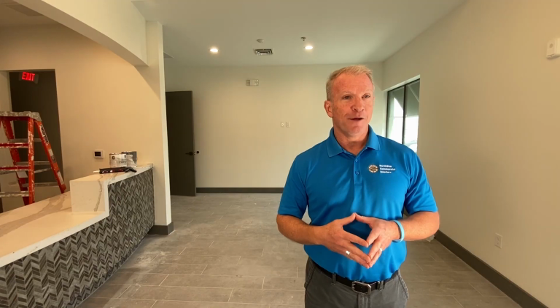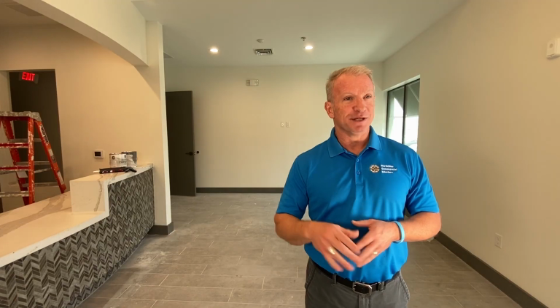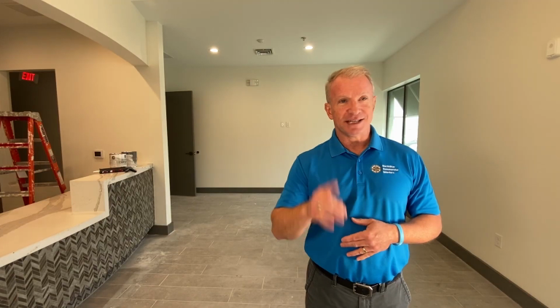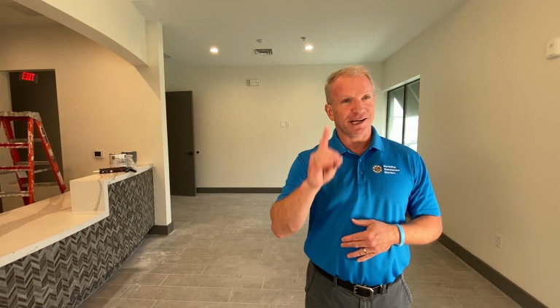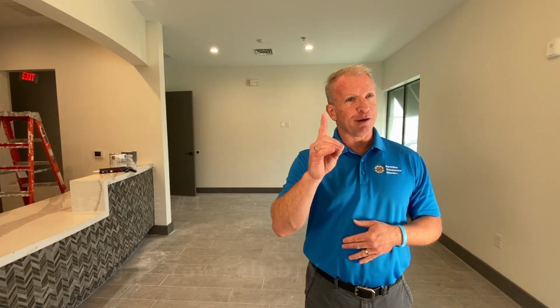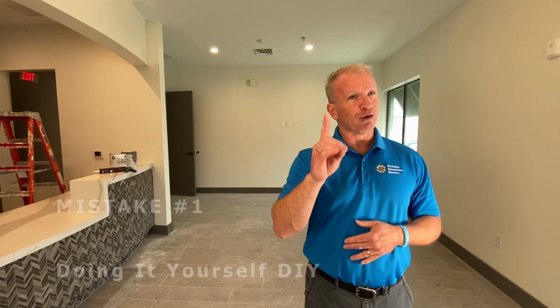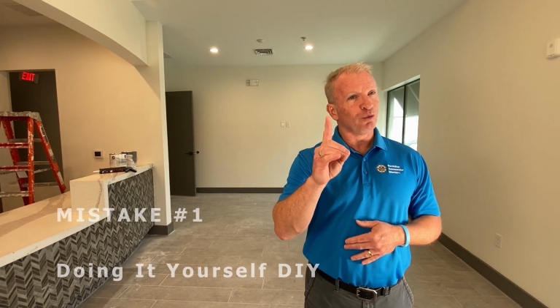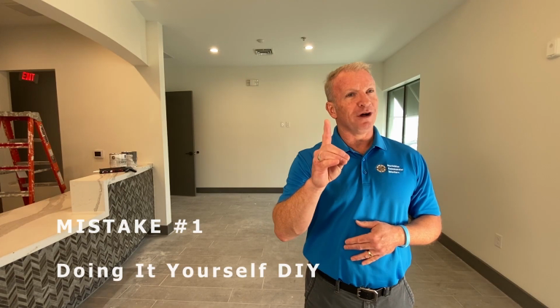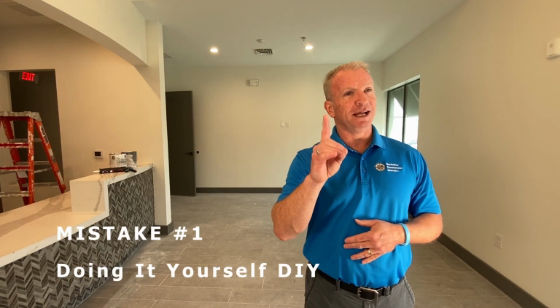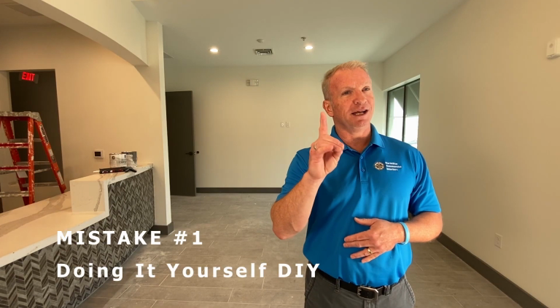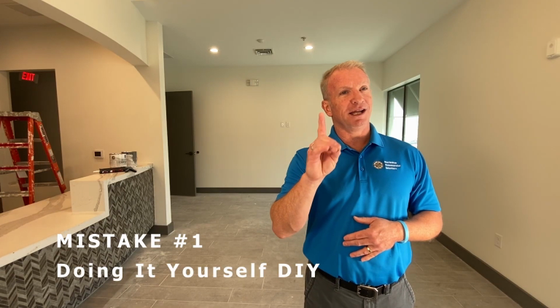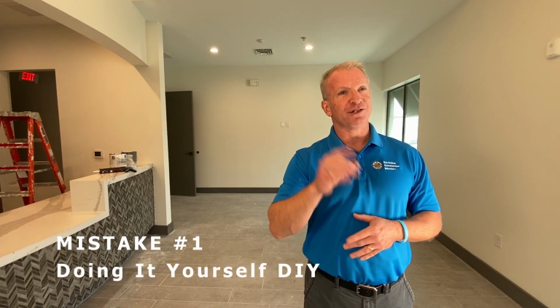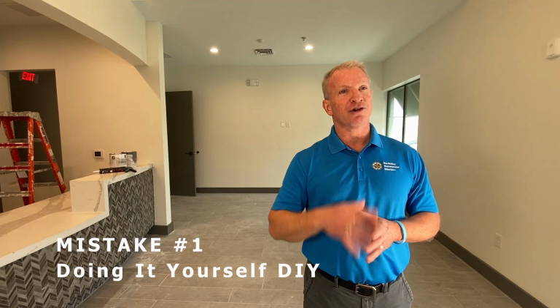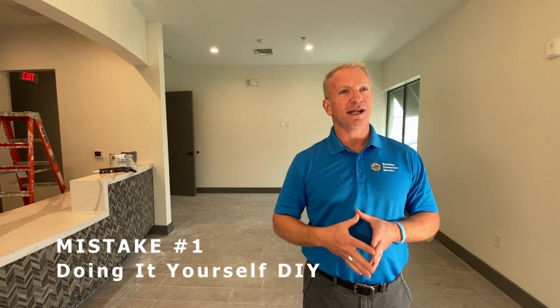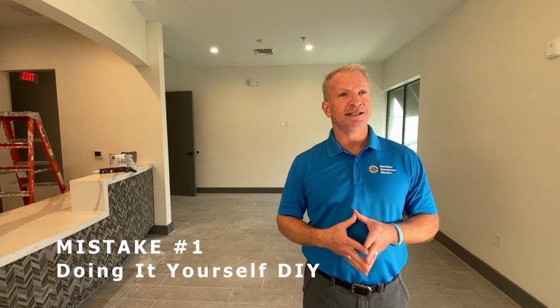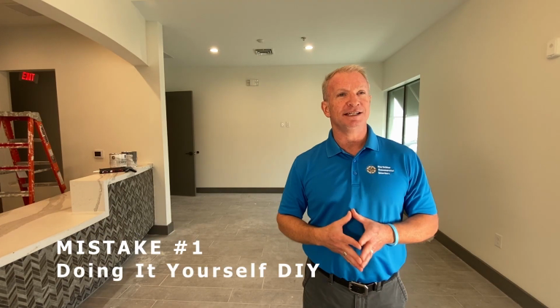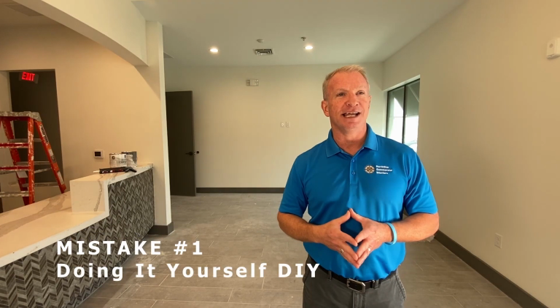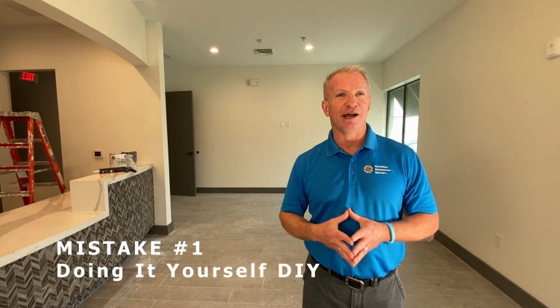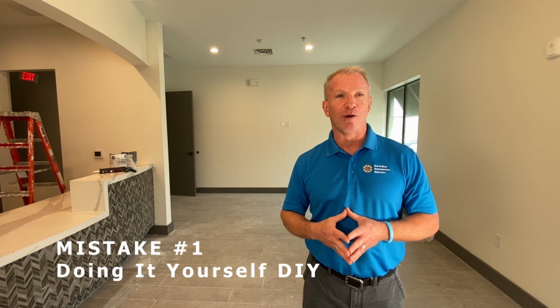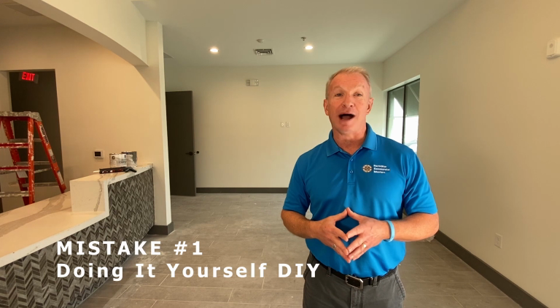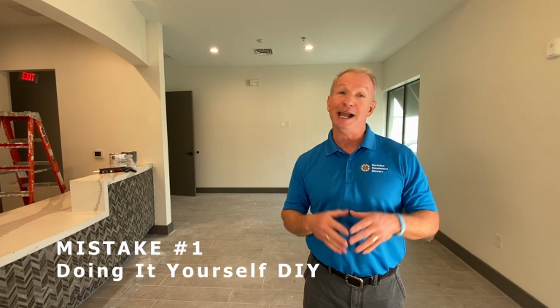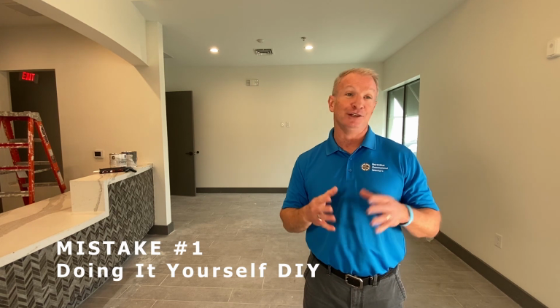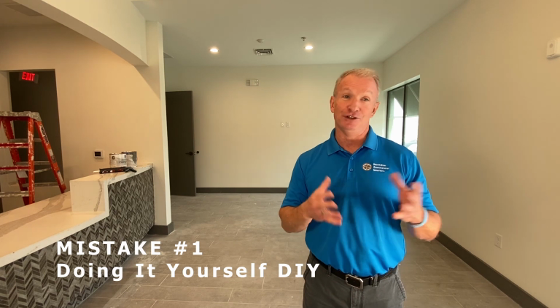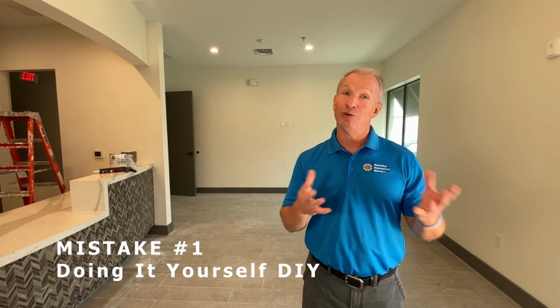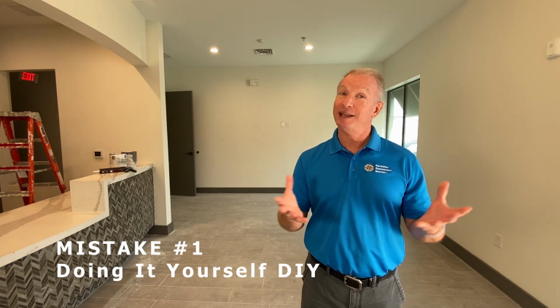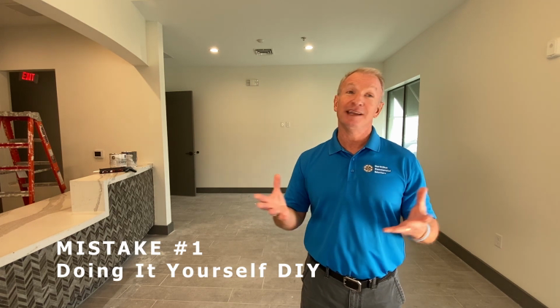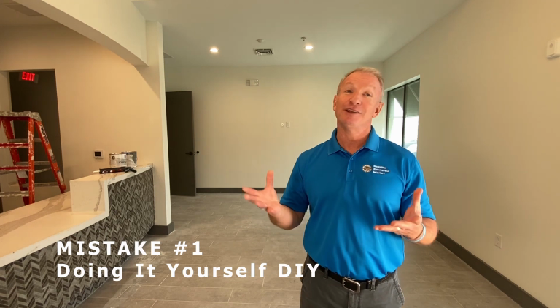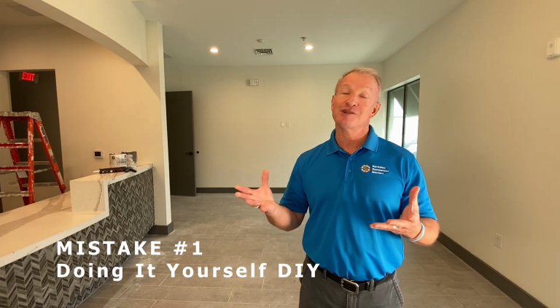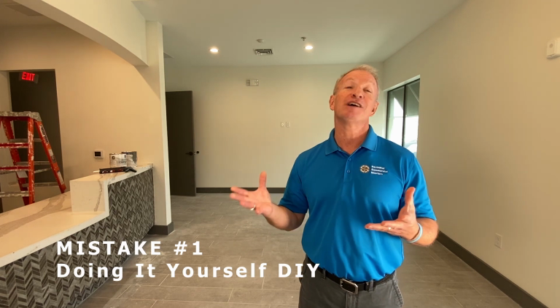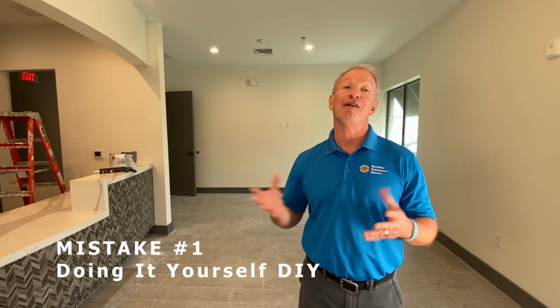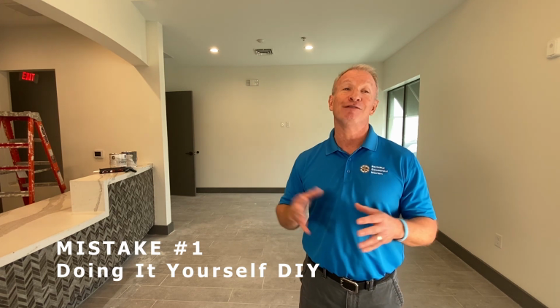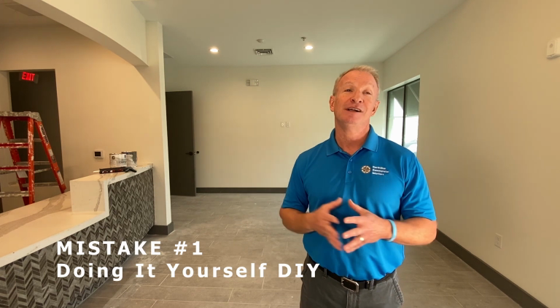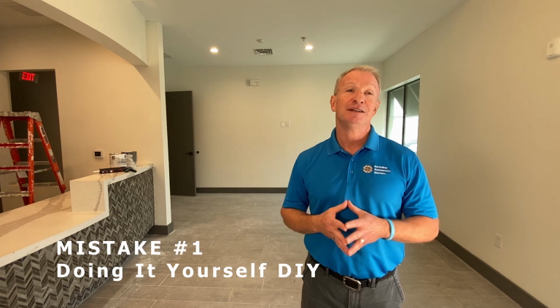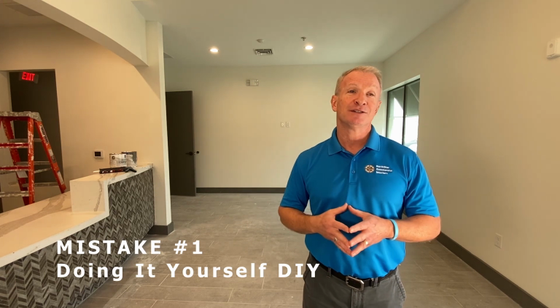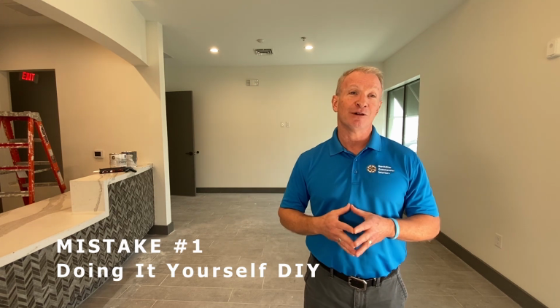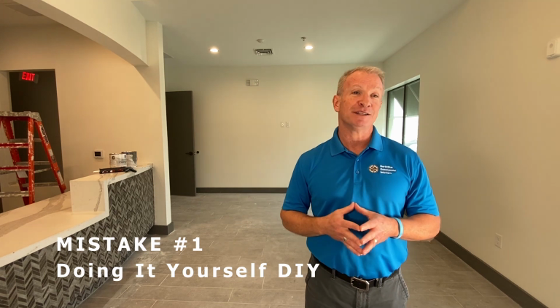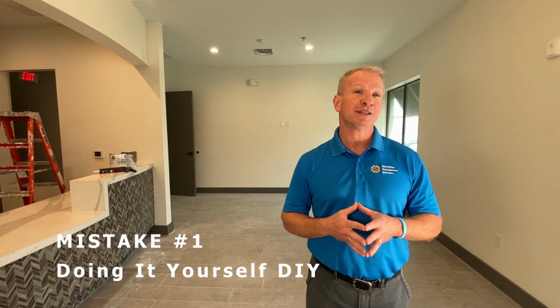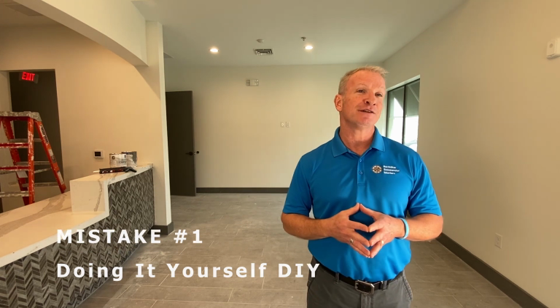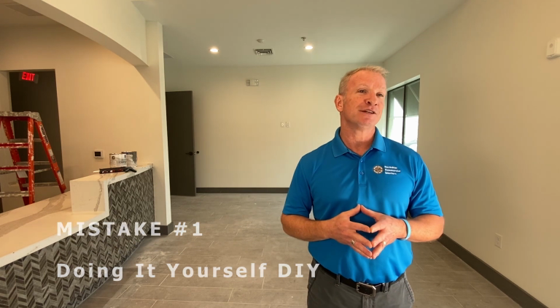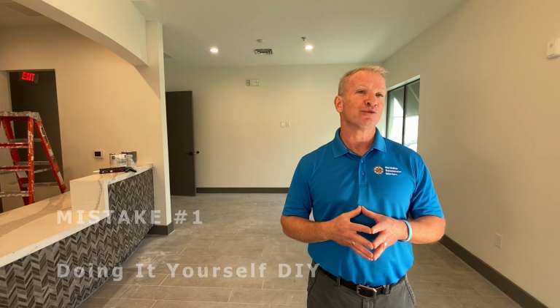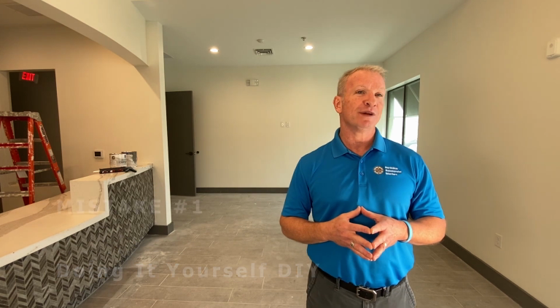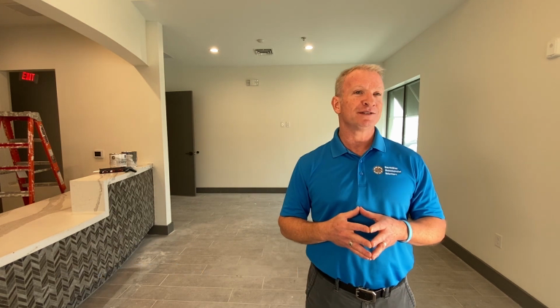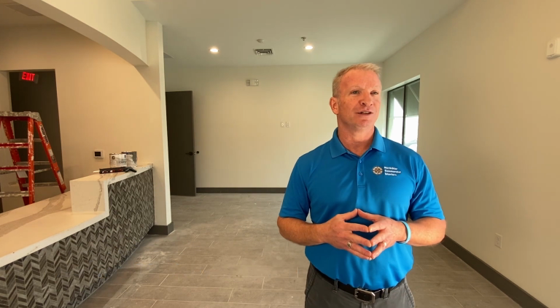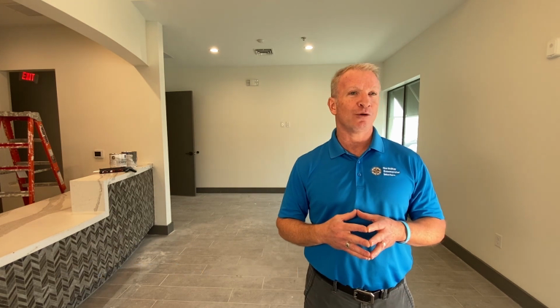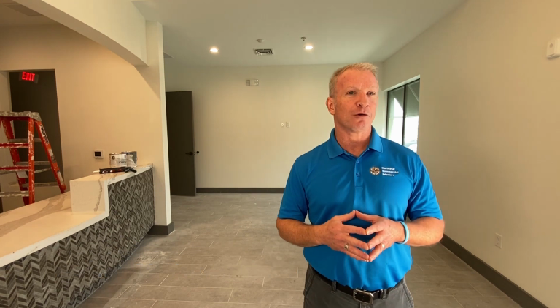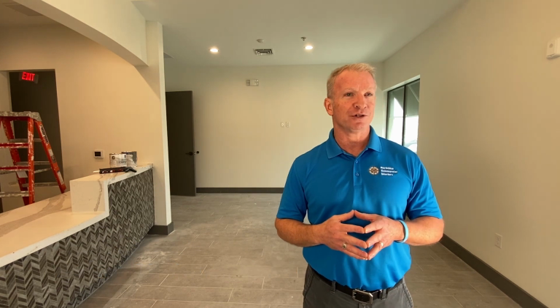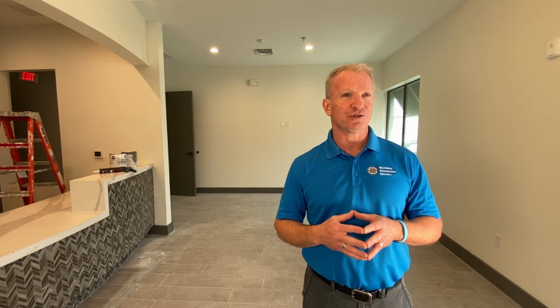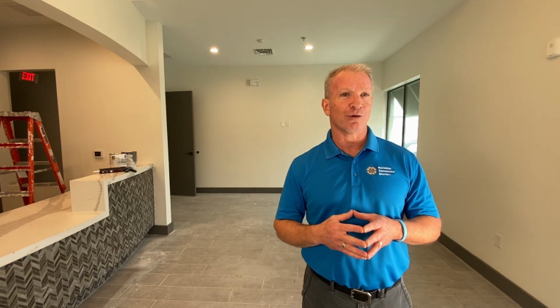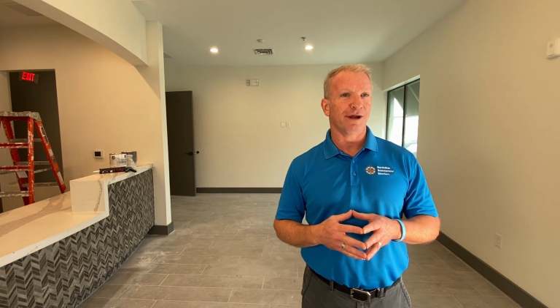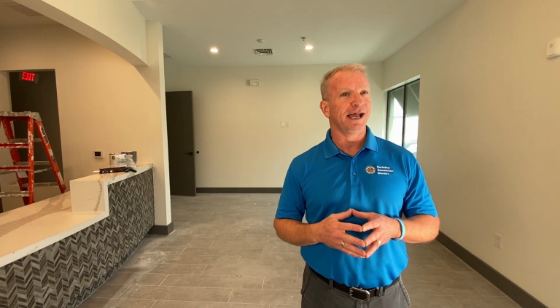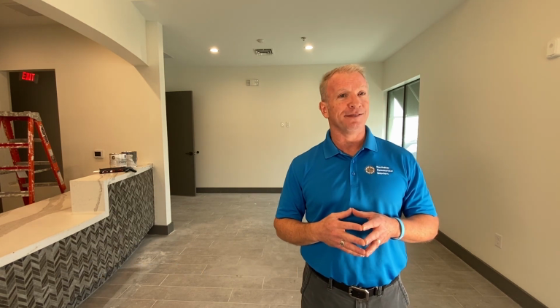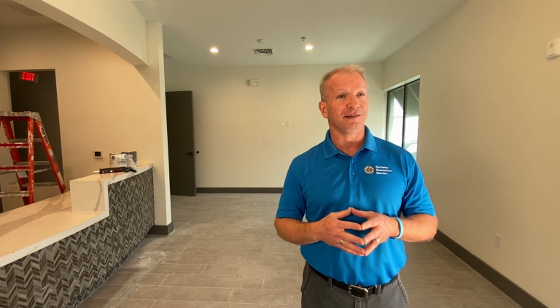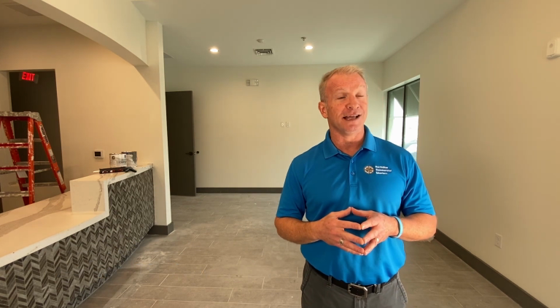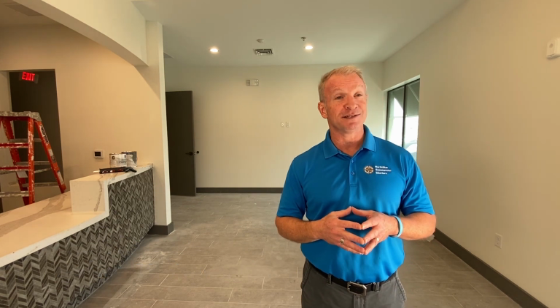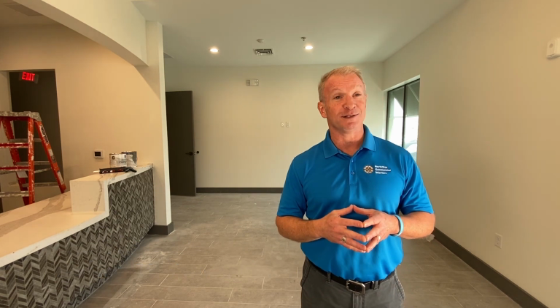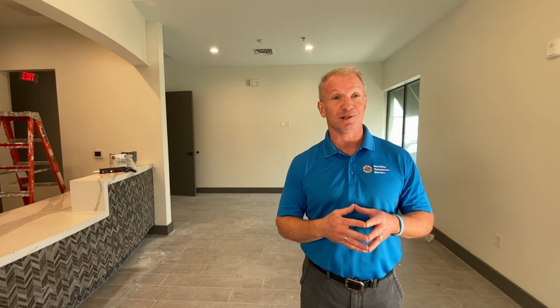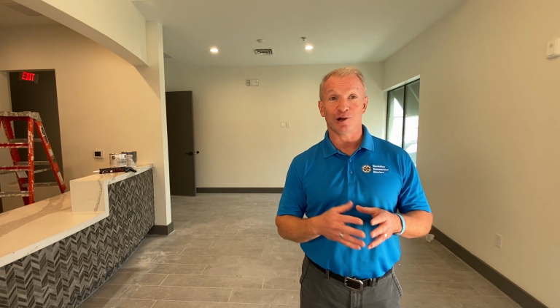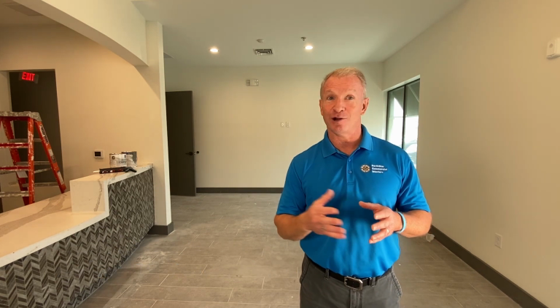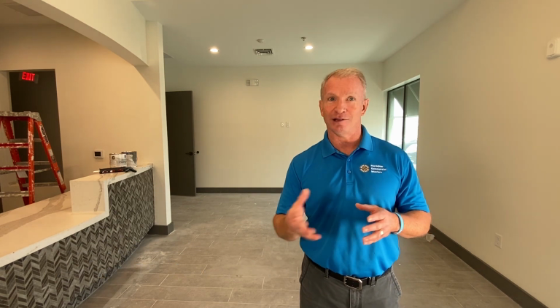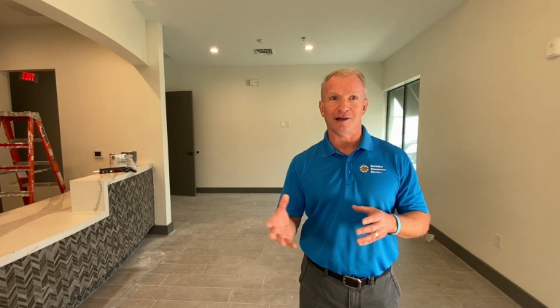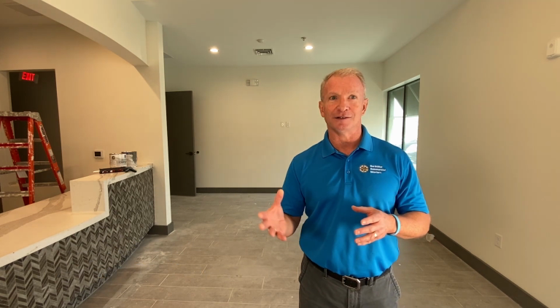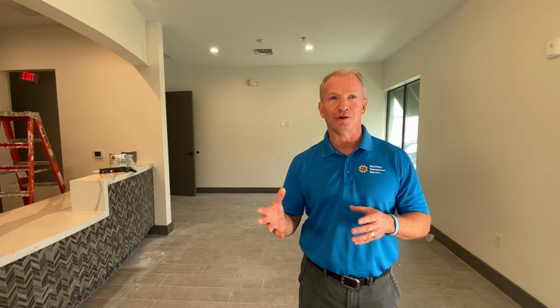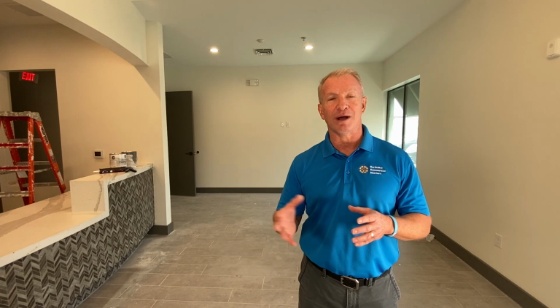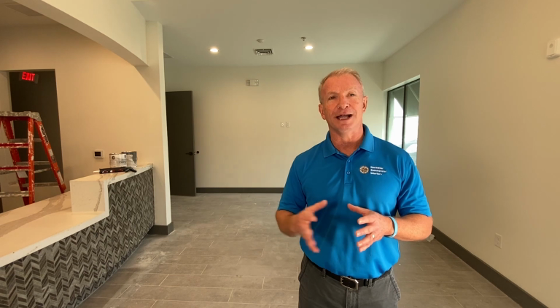Mistake number one is trying to DIY — doing it yourself. Consider this recent horror story and the lessons learned along the way.